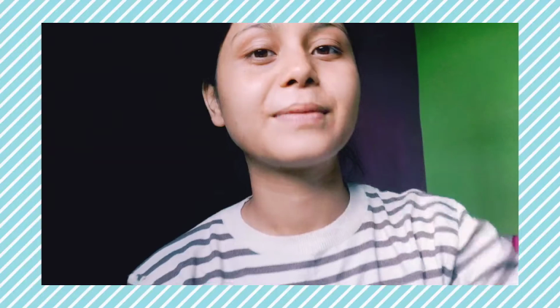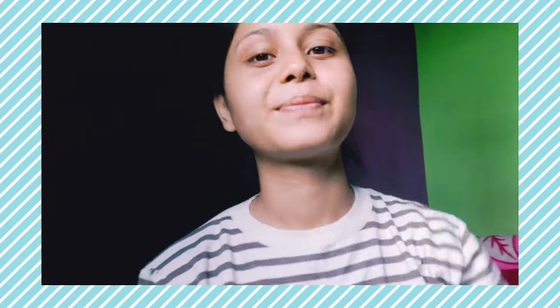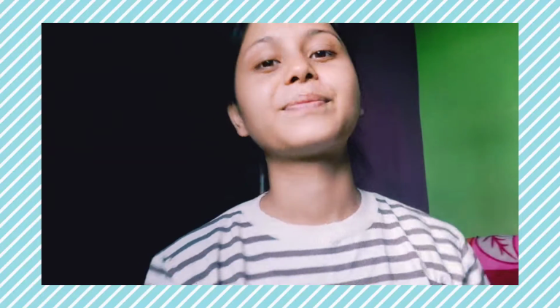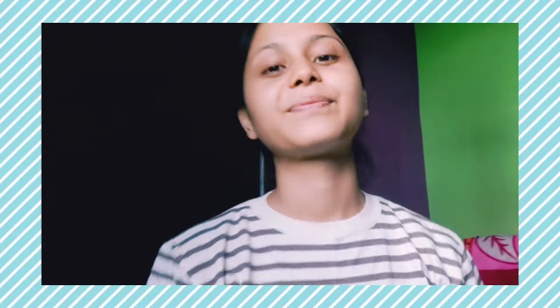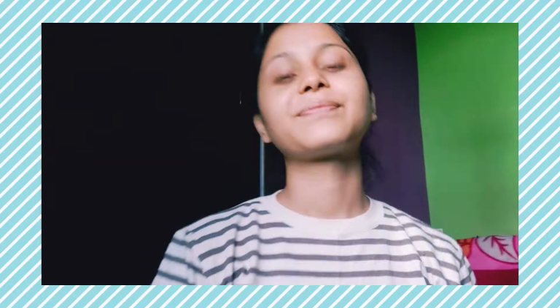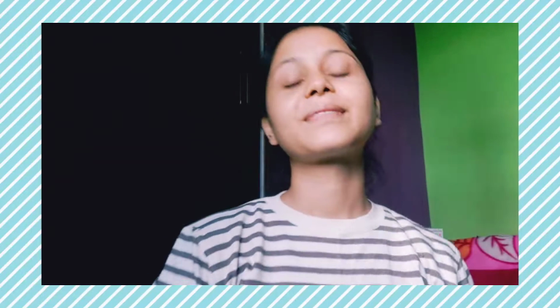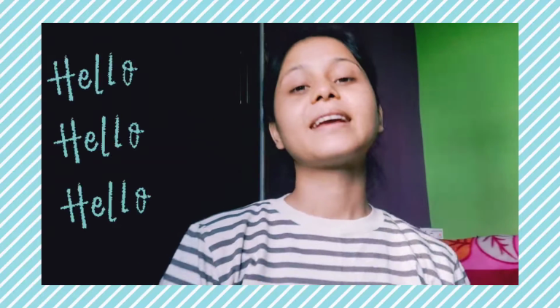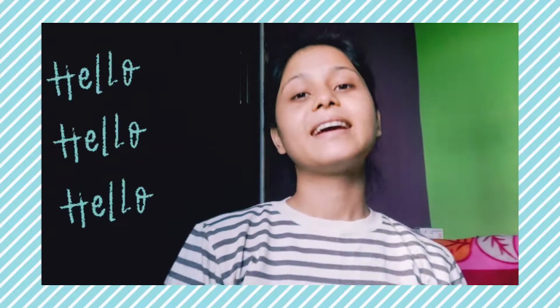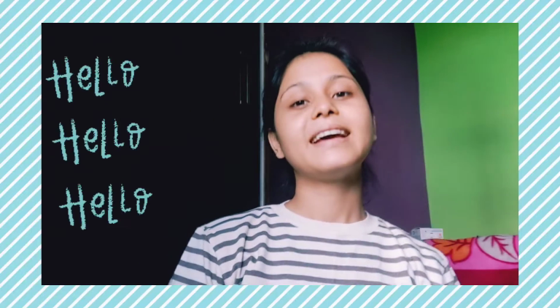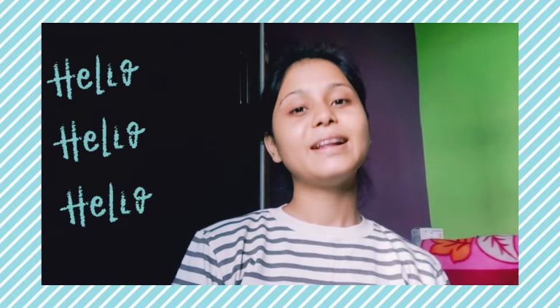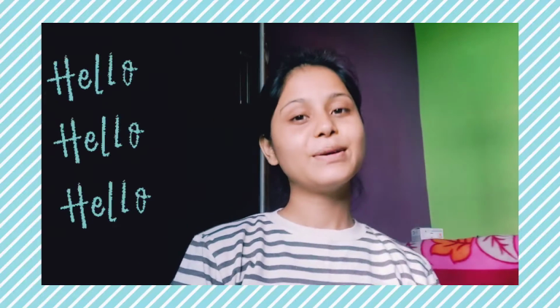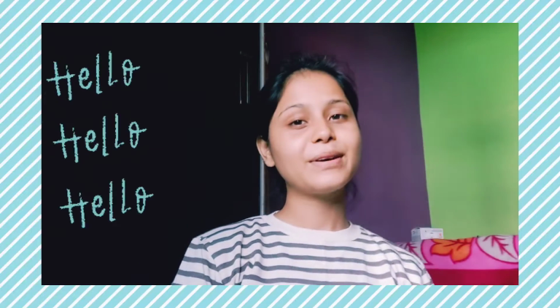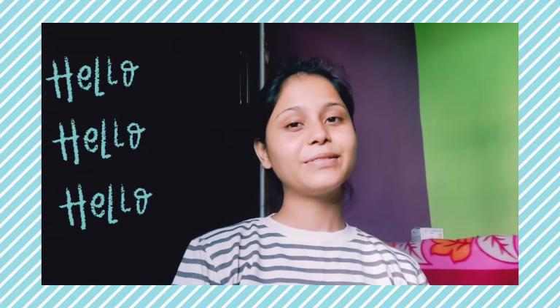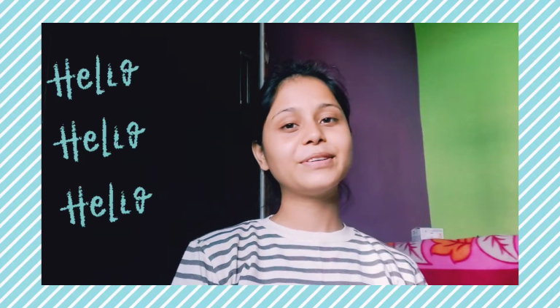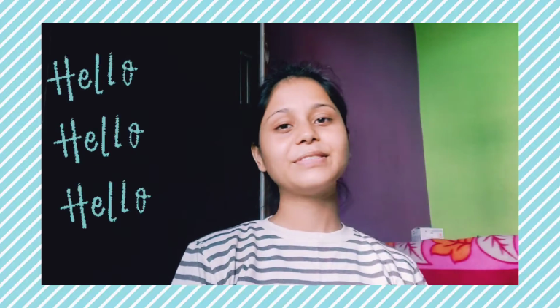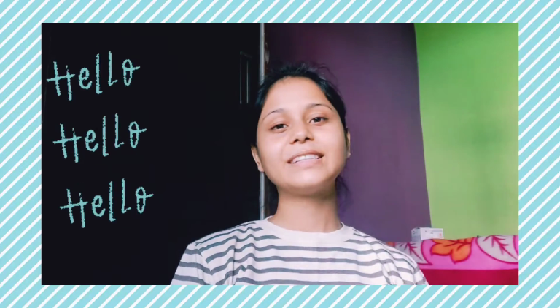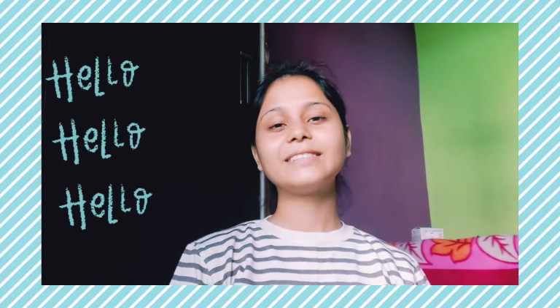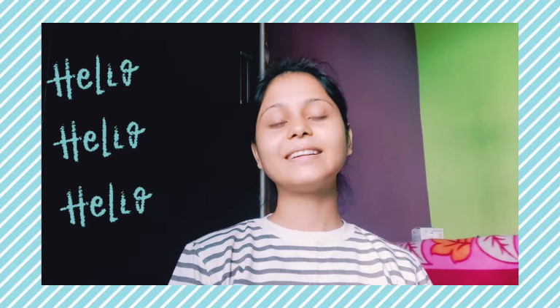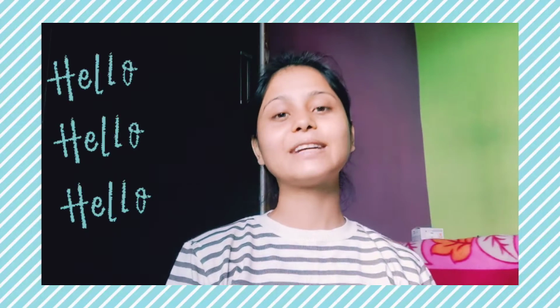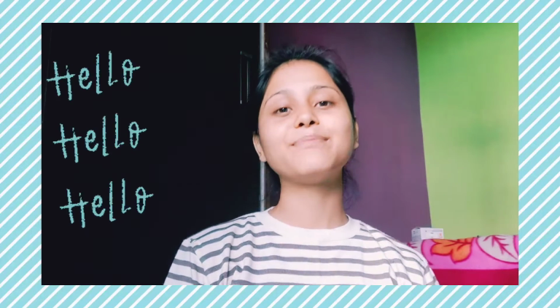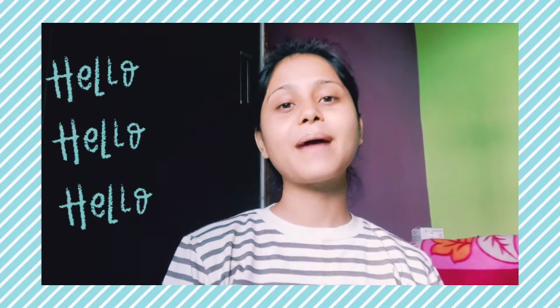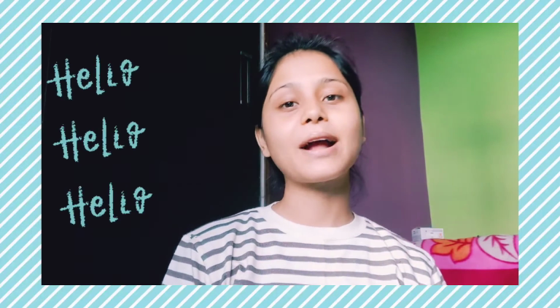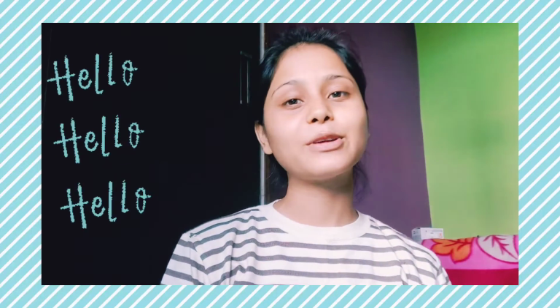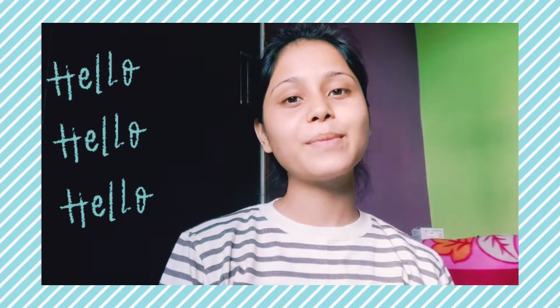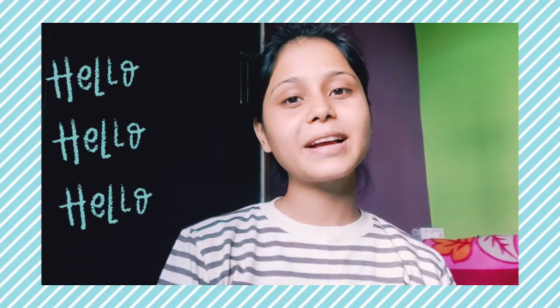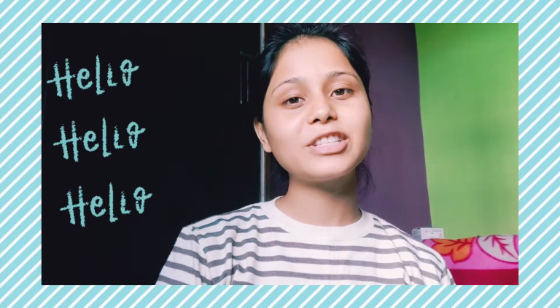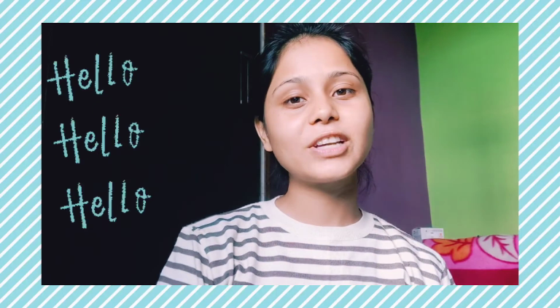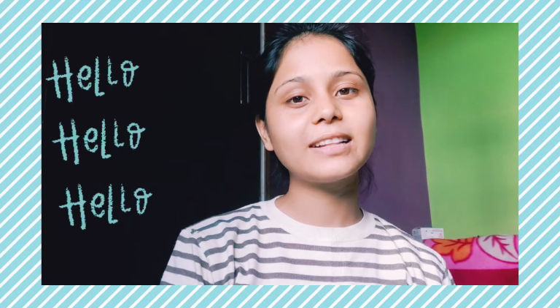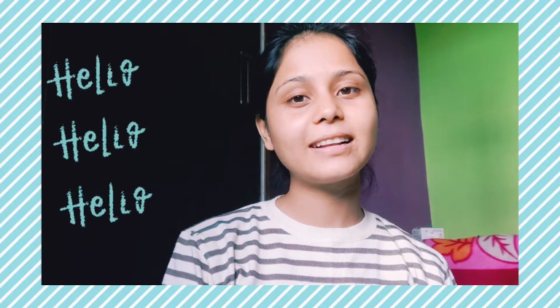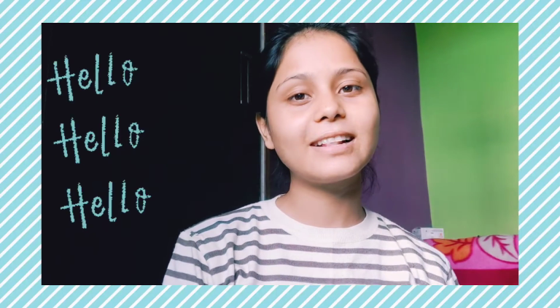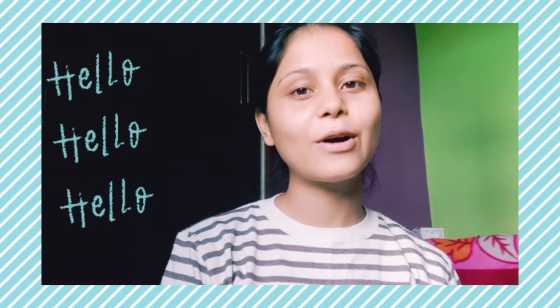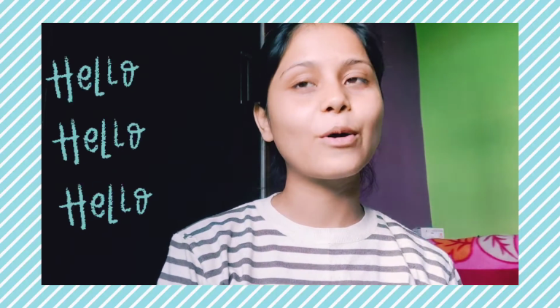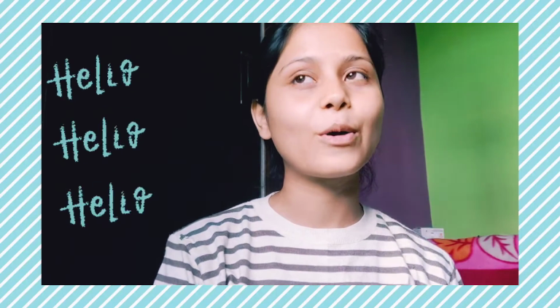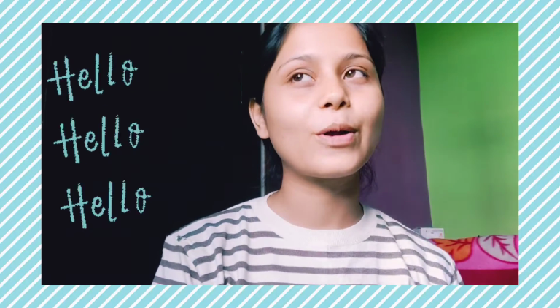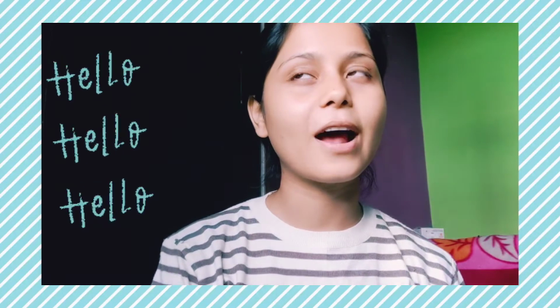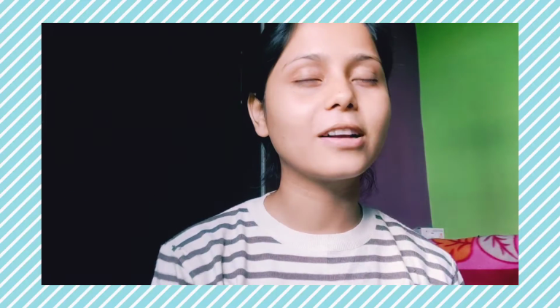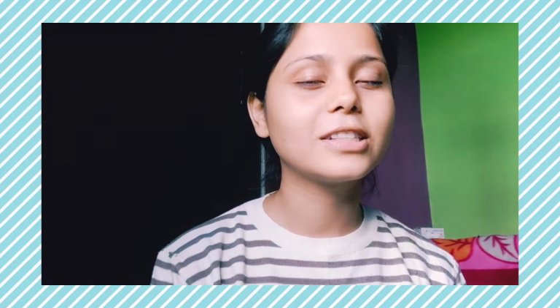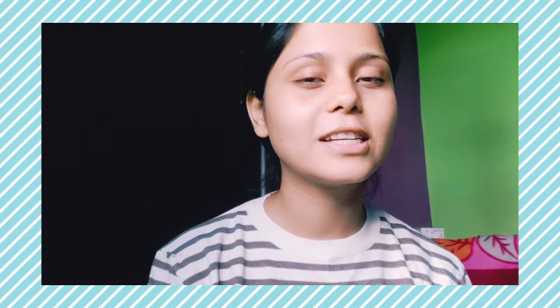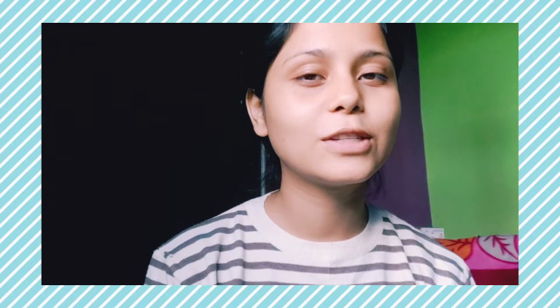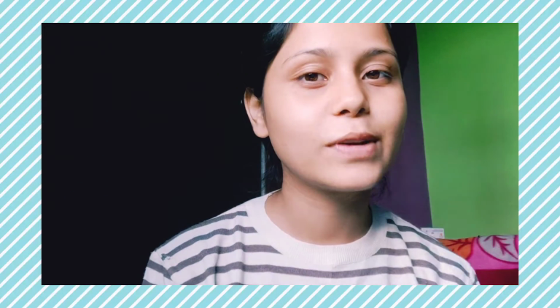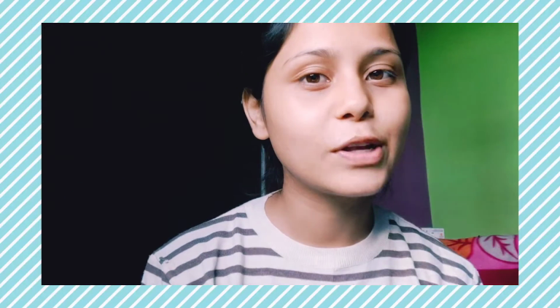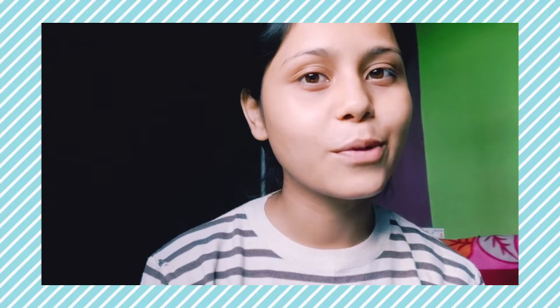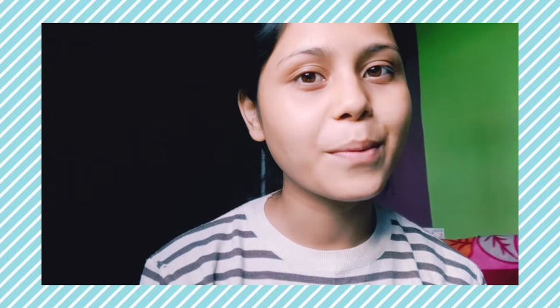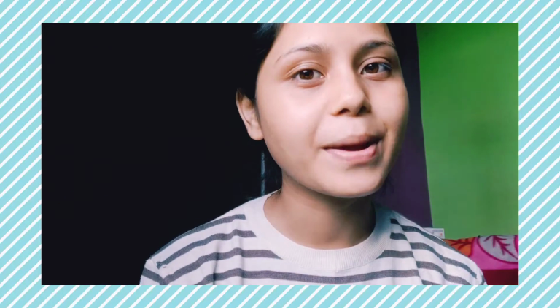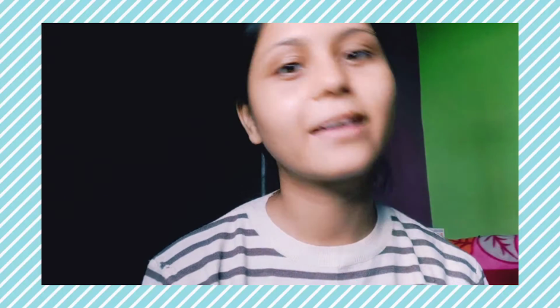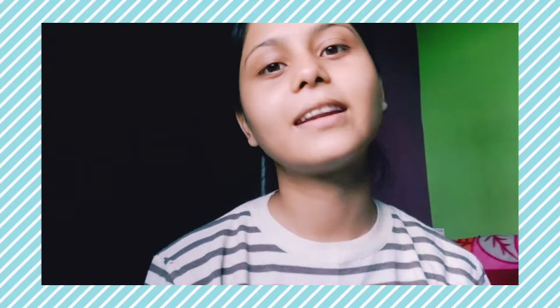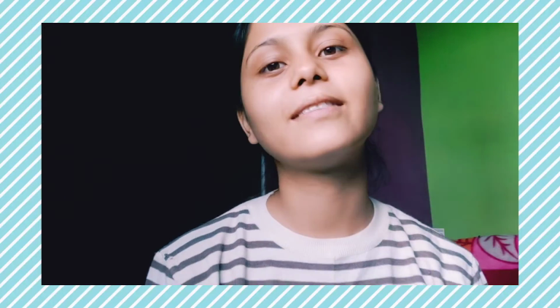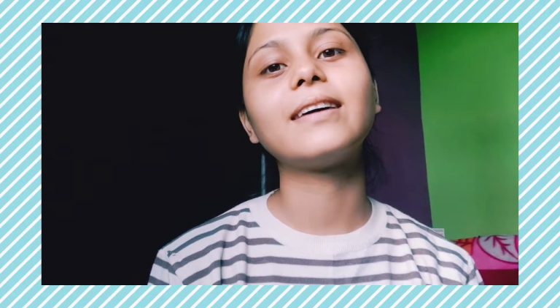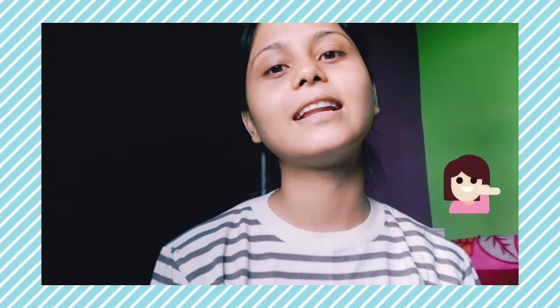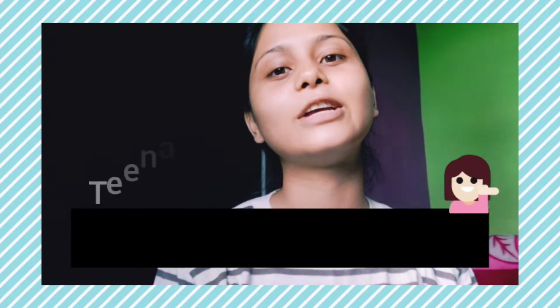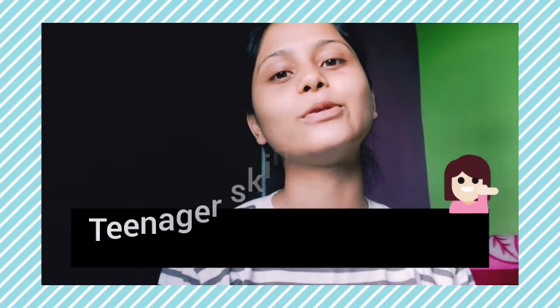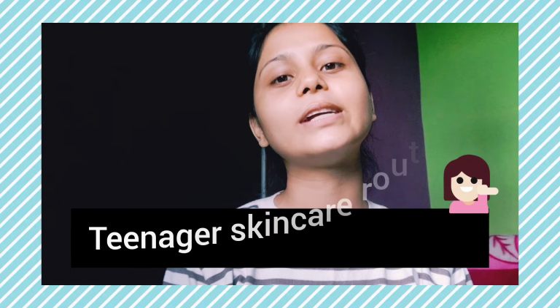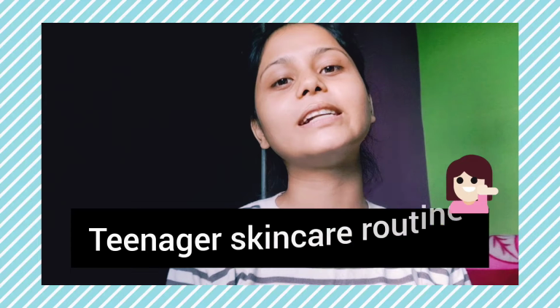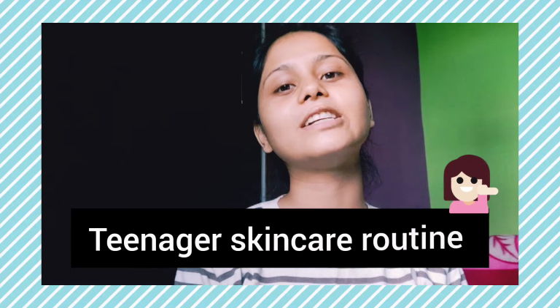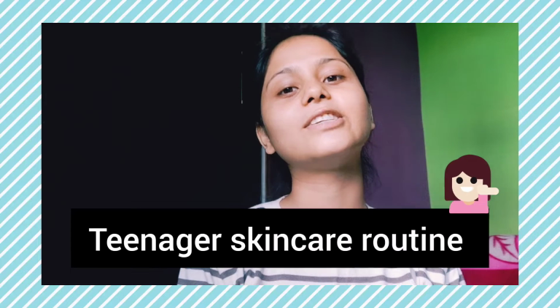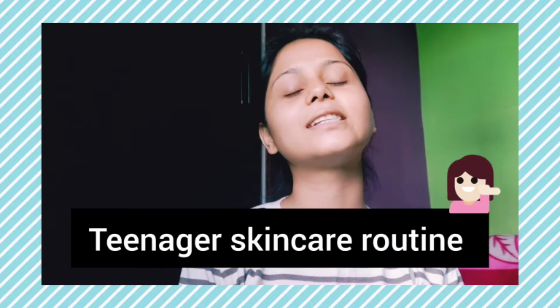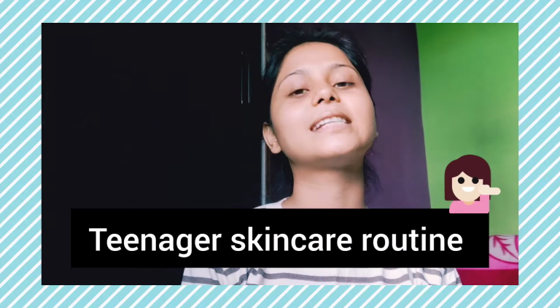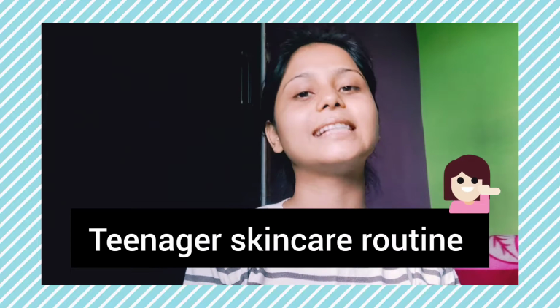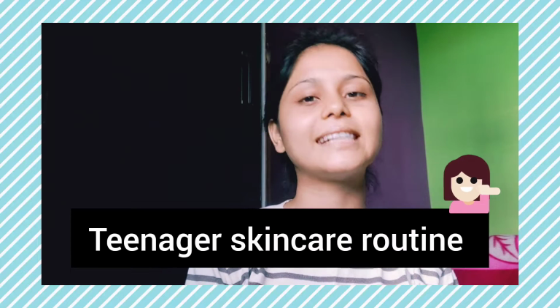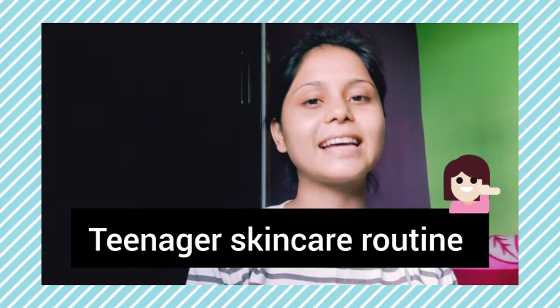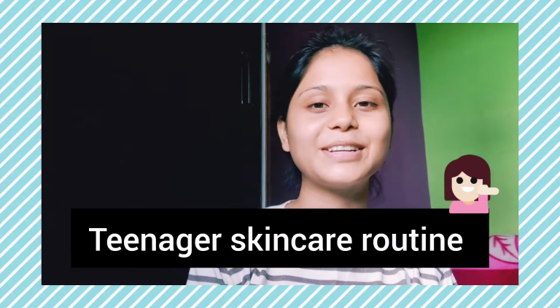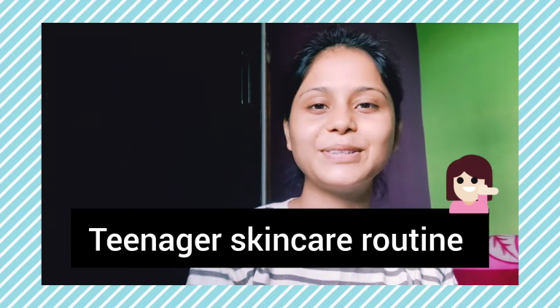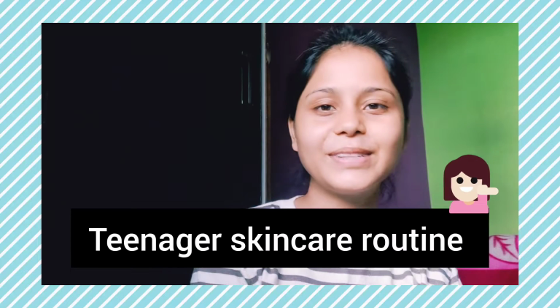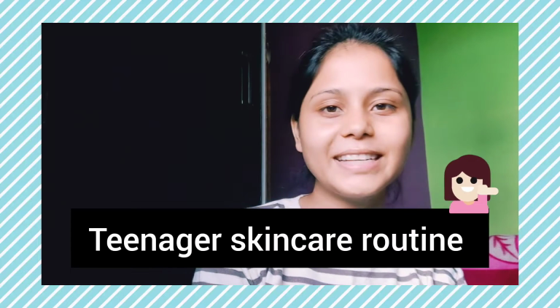Hello everyone, welcome back to my channel. I am going to do a teenager's skincare routine.